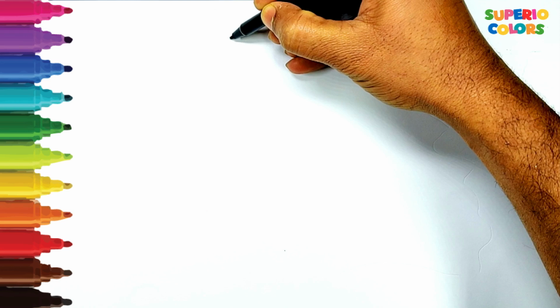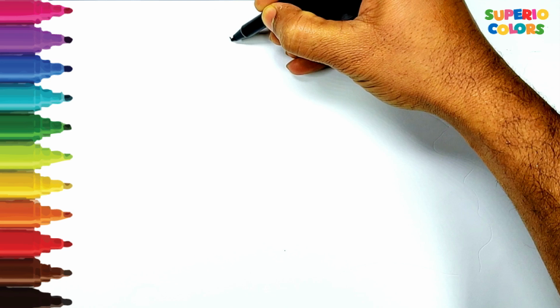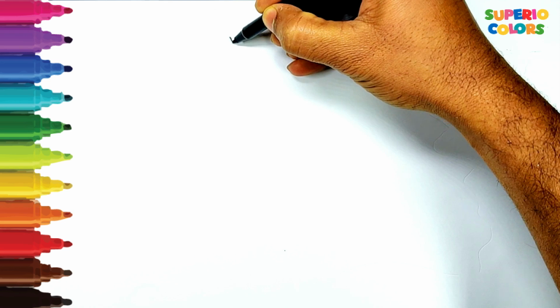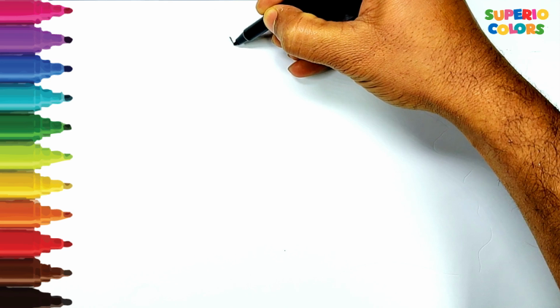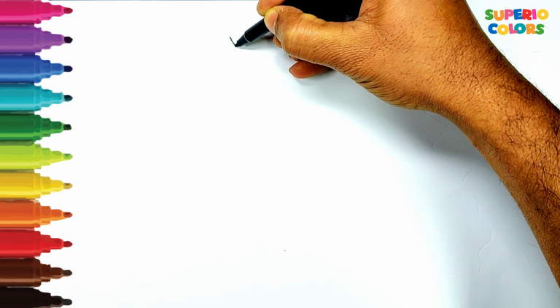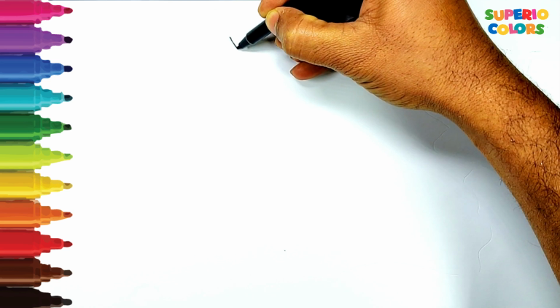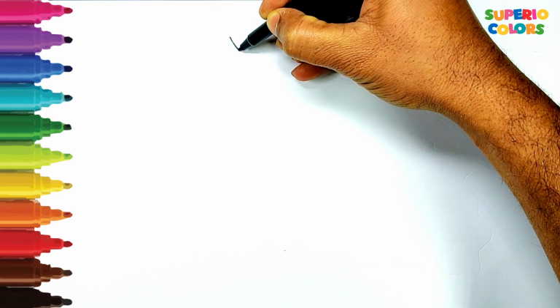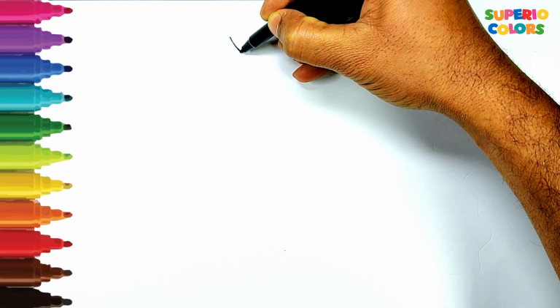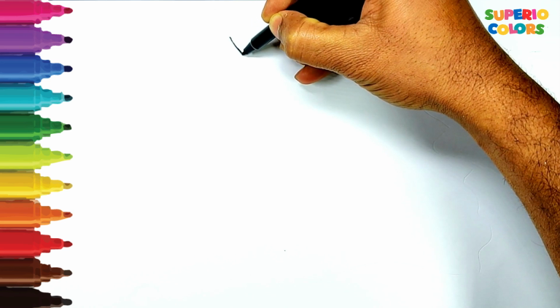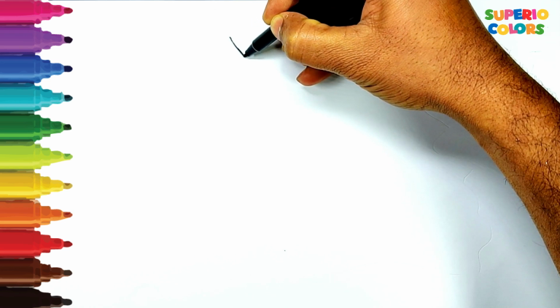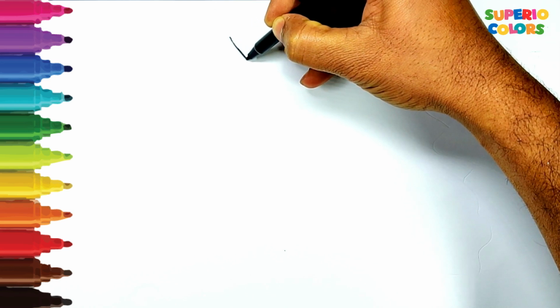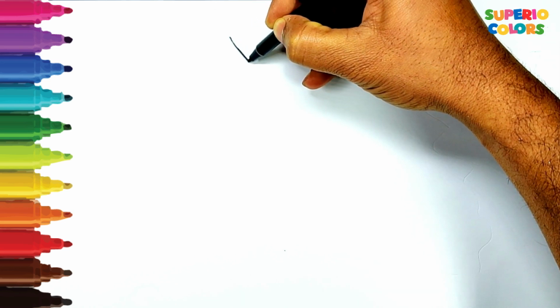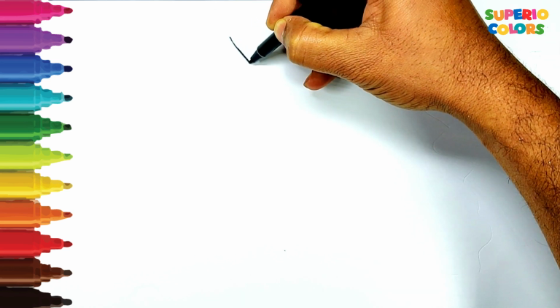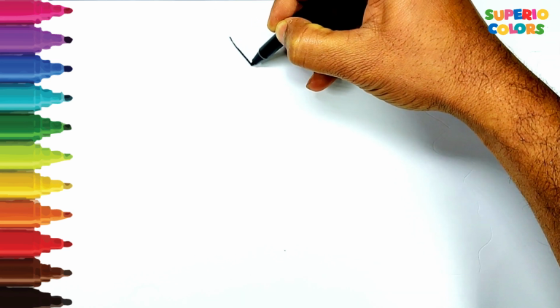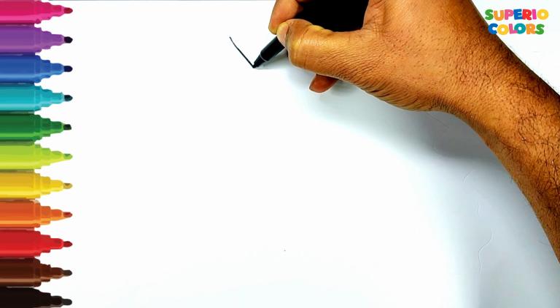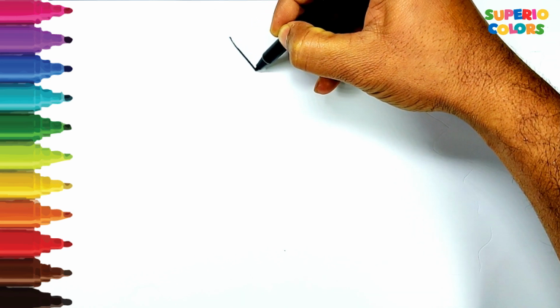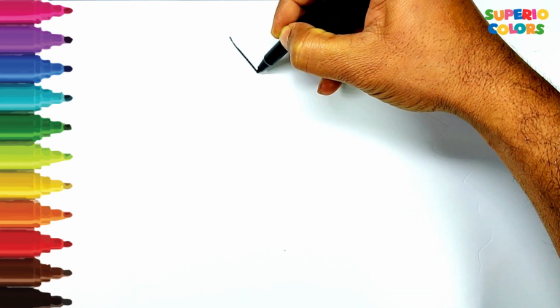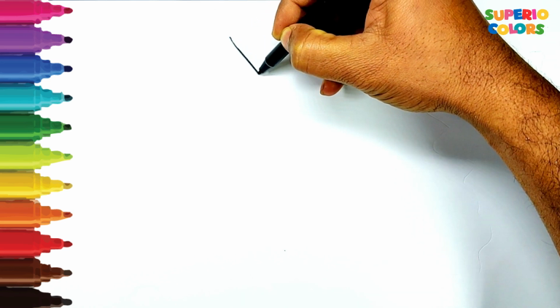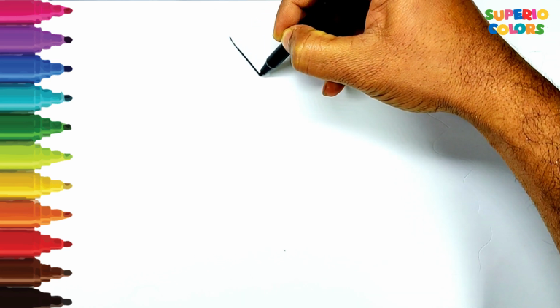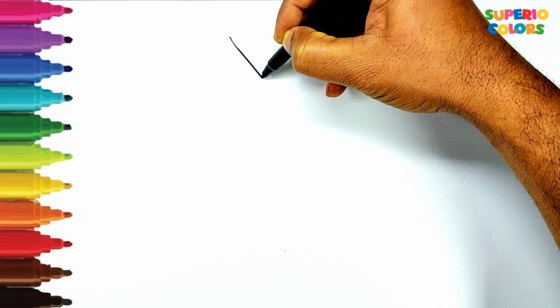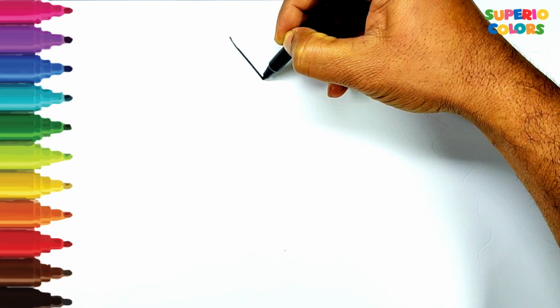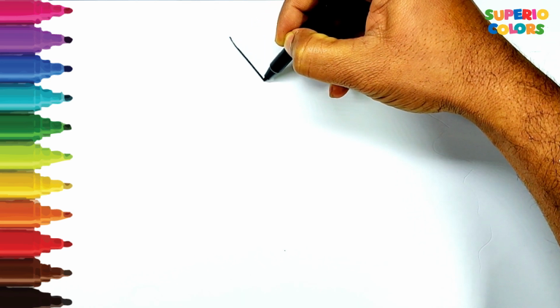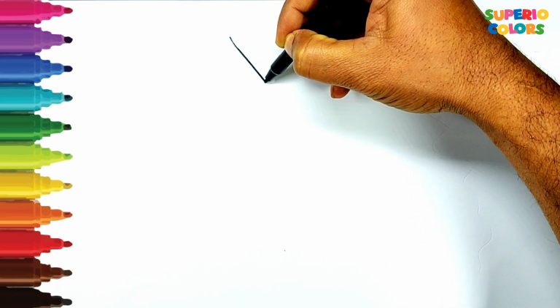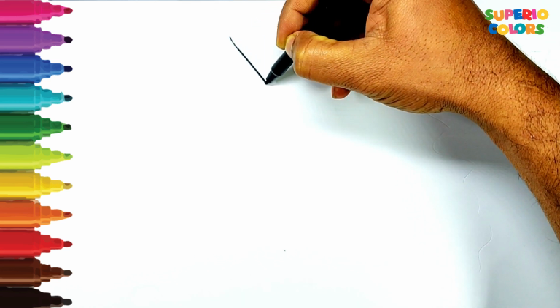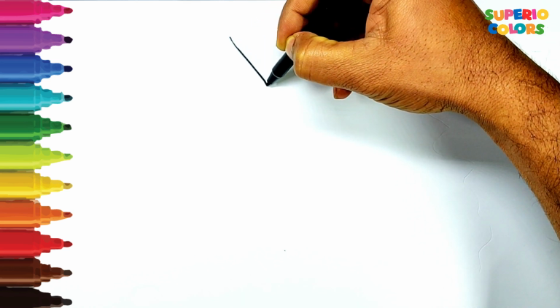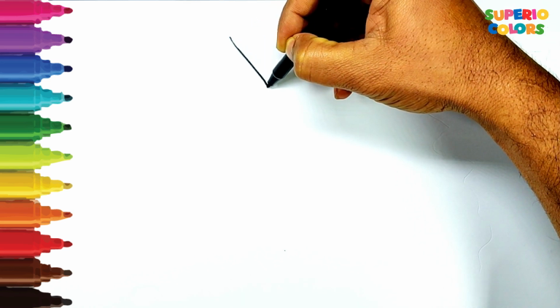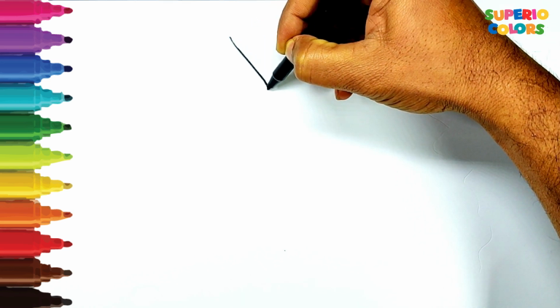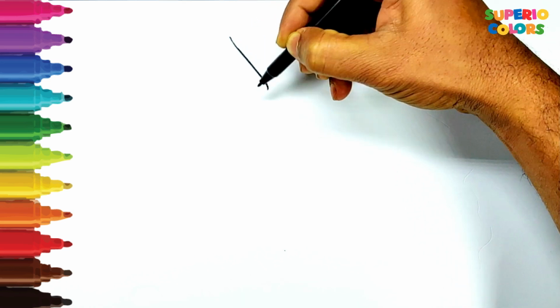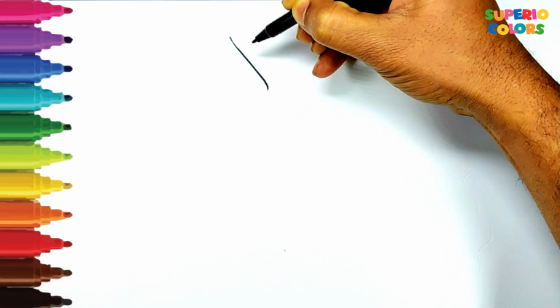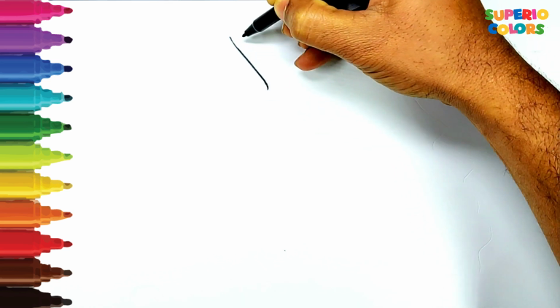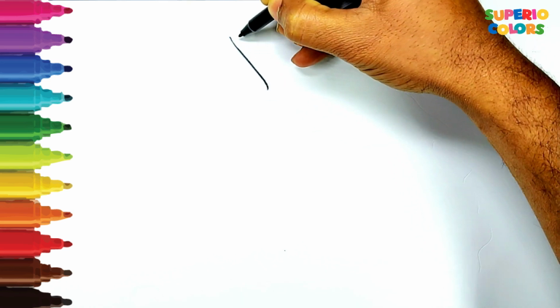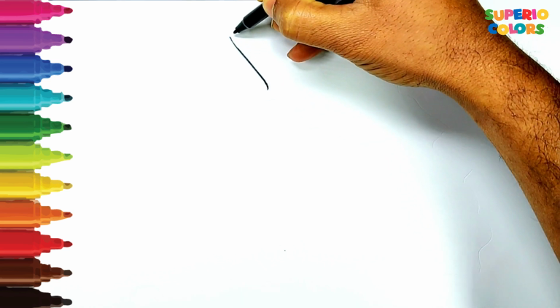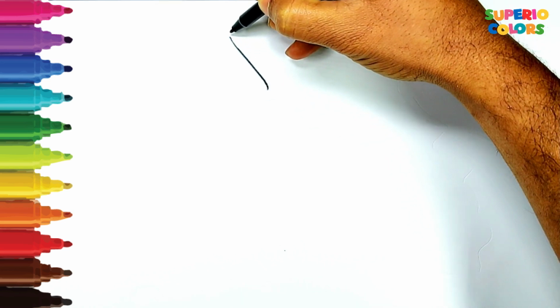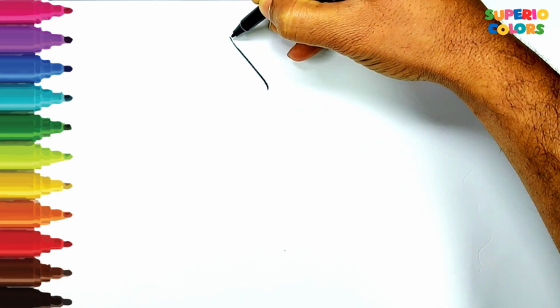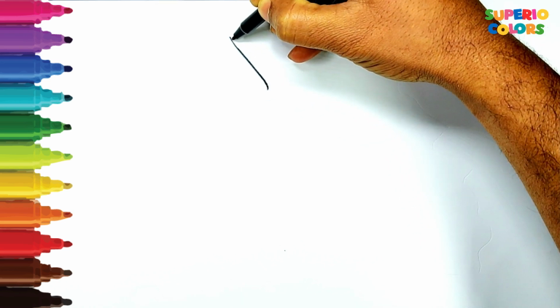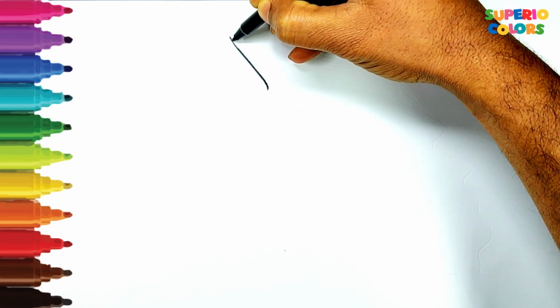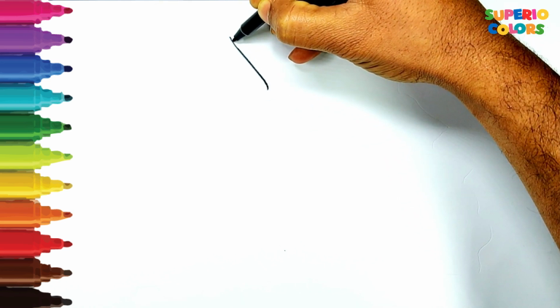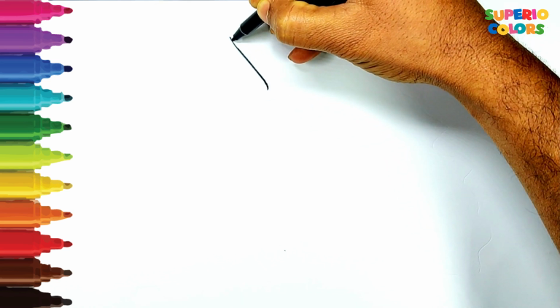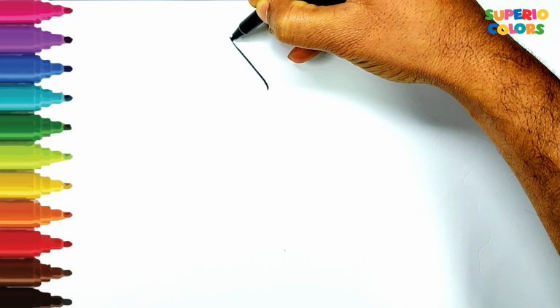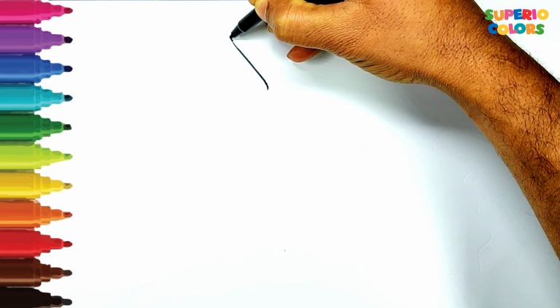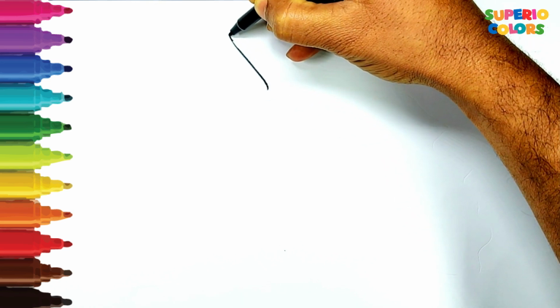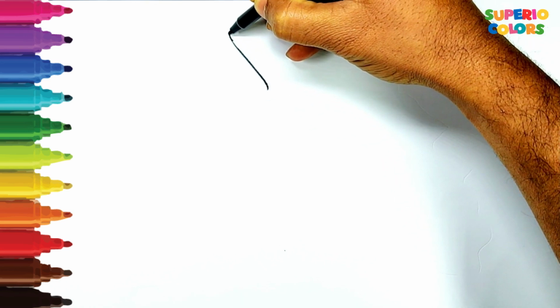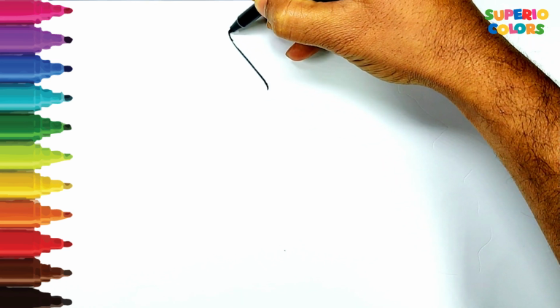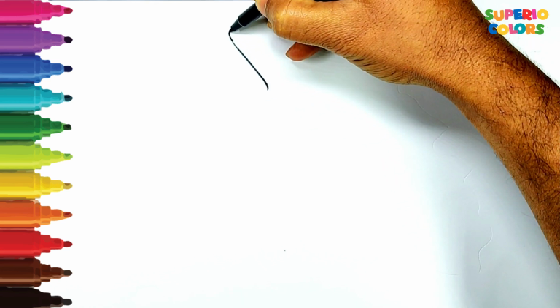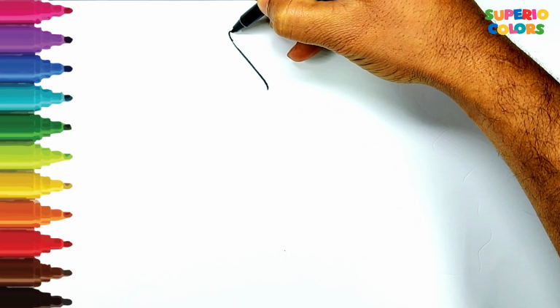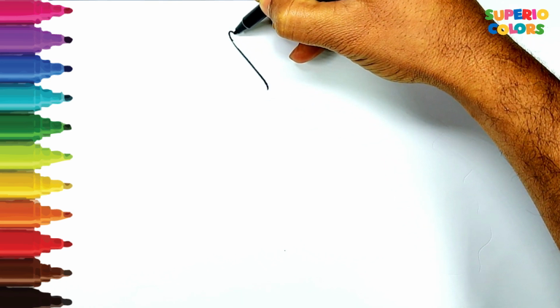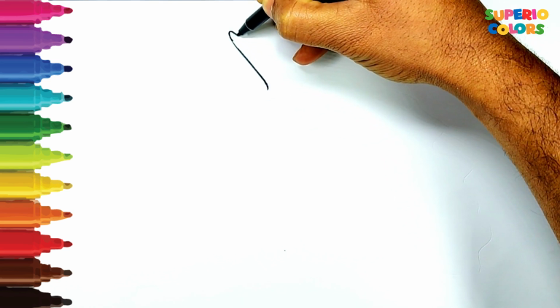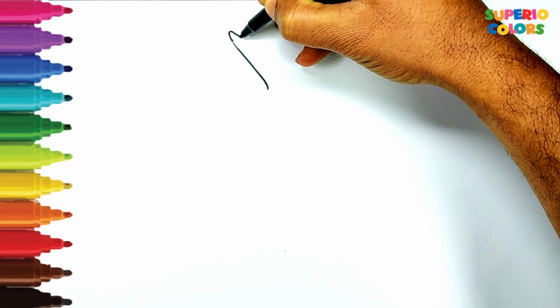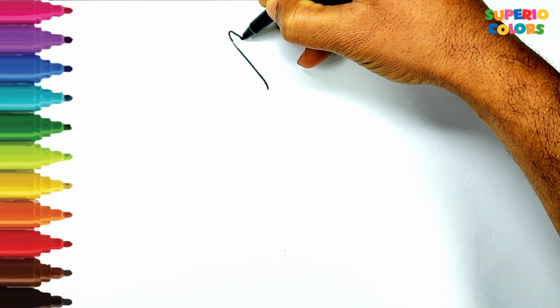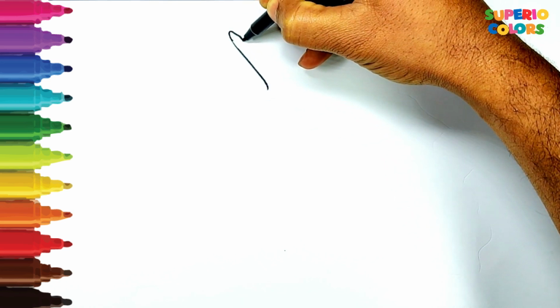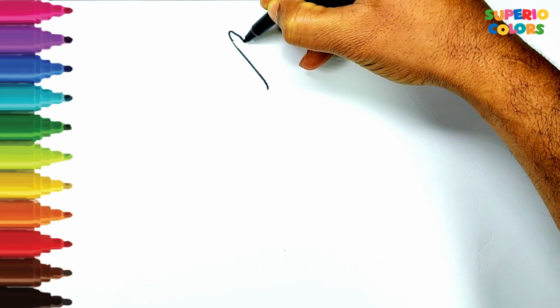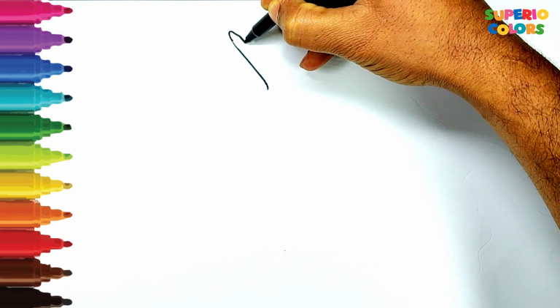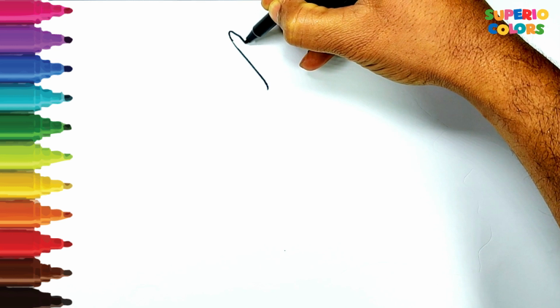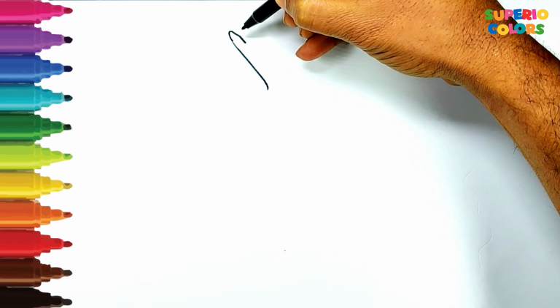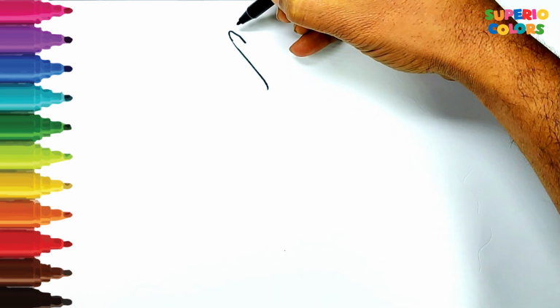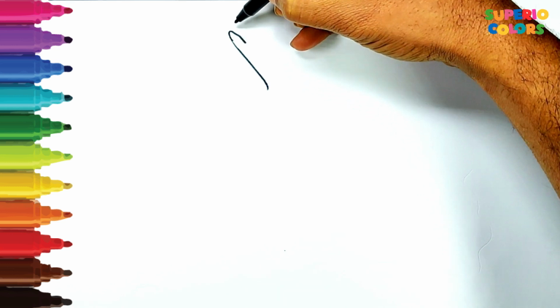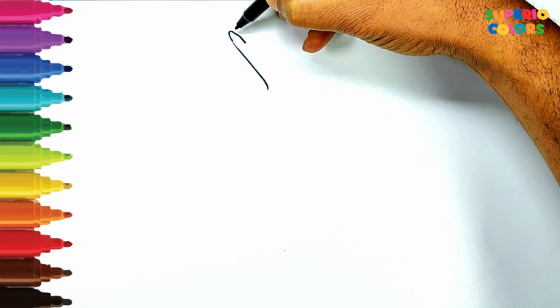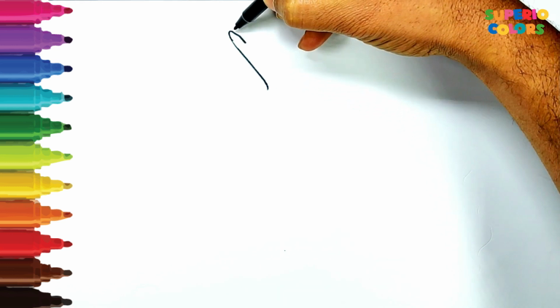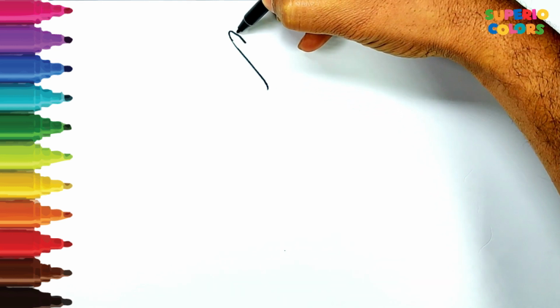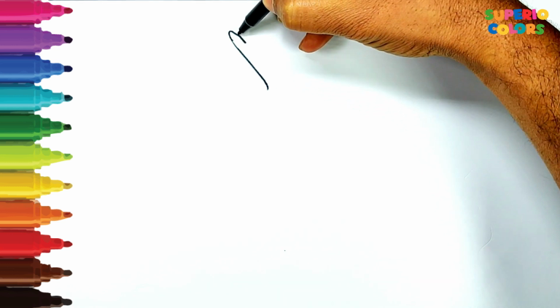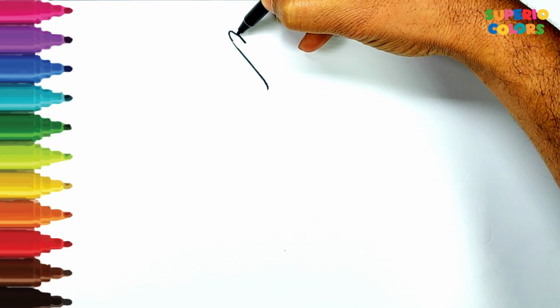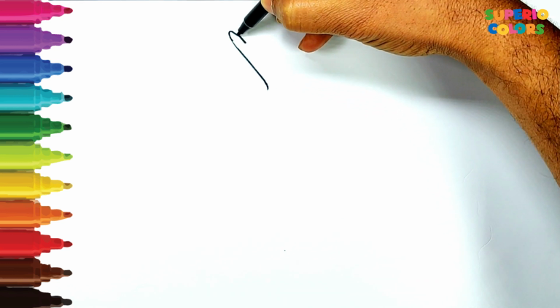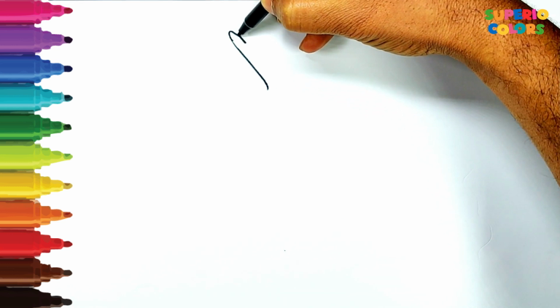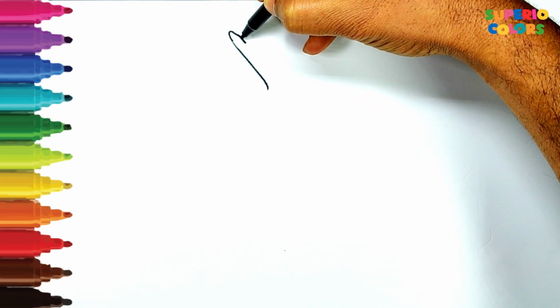Hello kids, let's draw a beautiful unicorn and paint with rainbow colors.